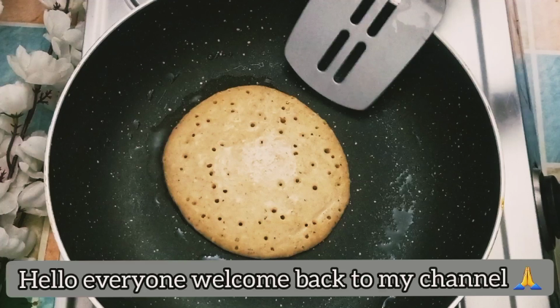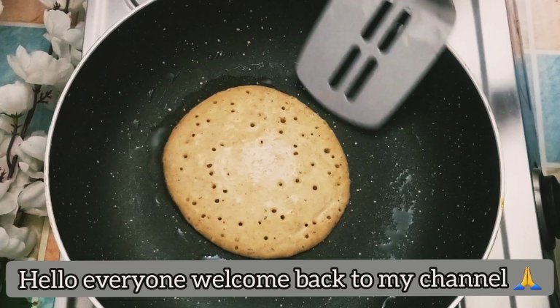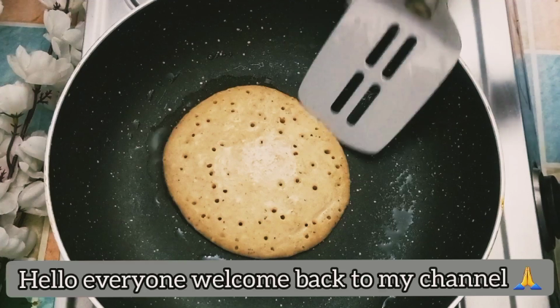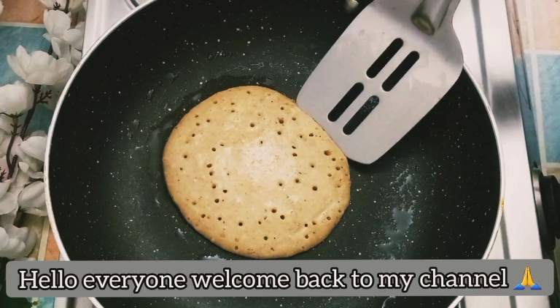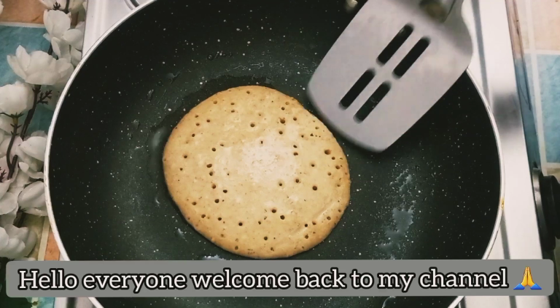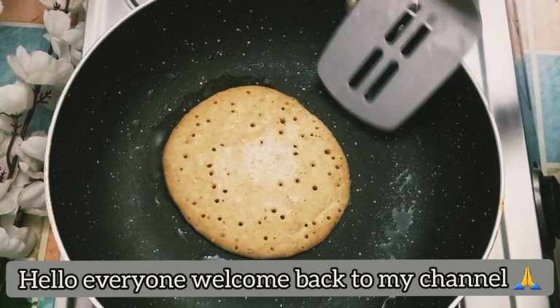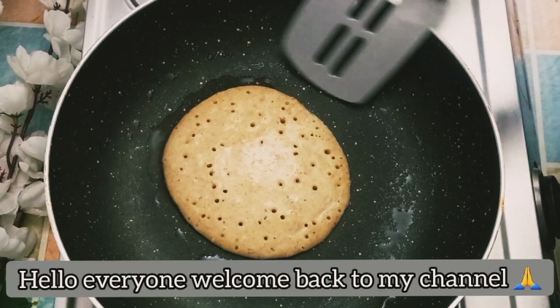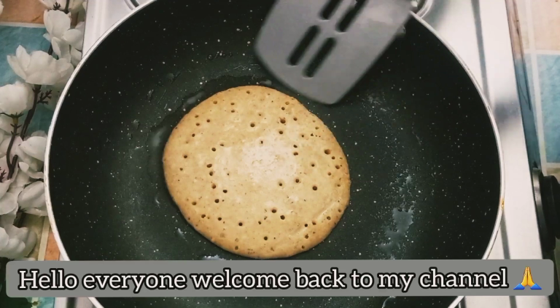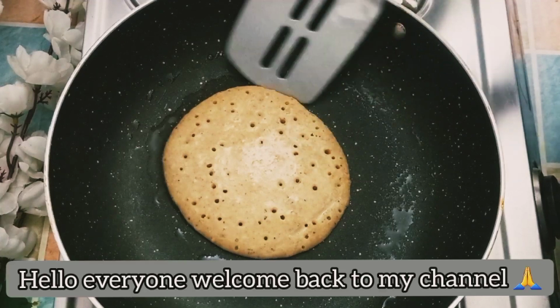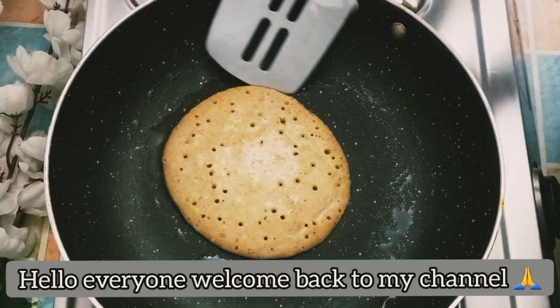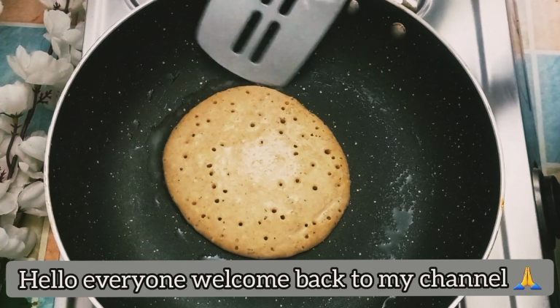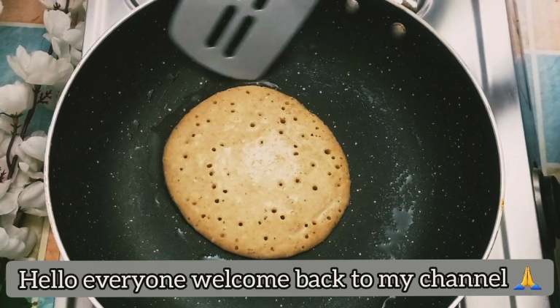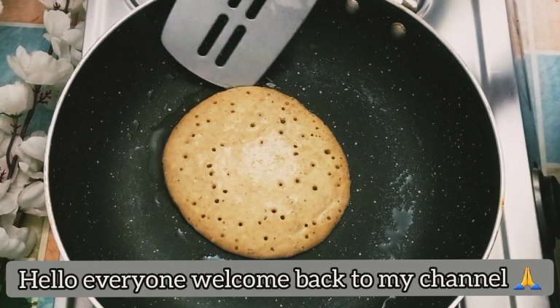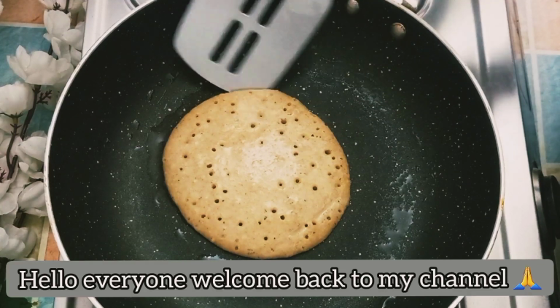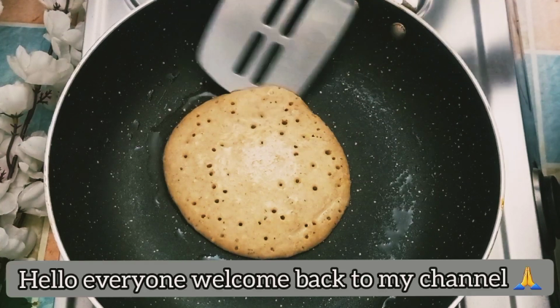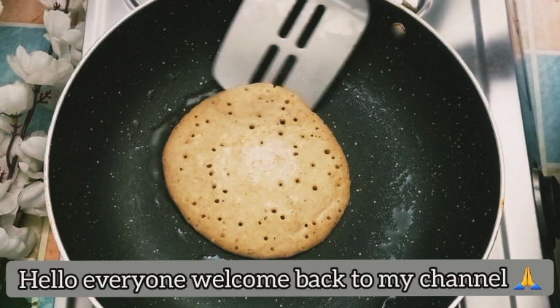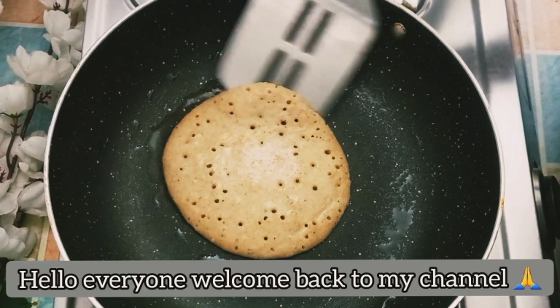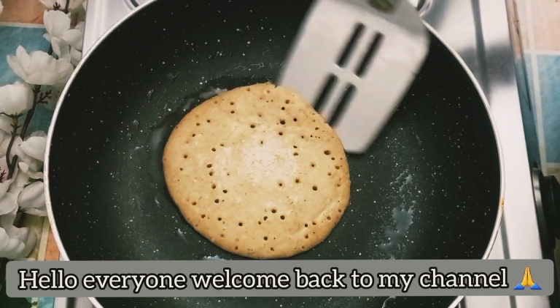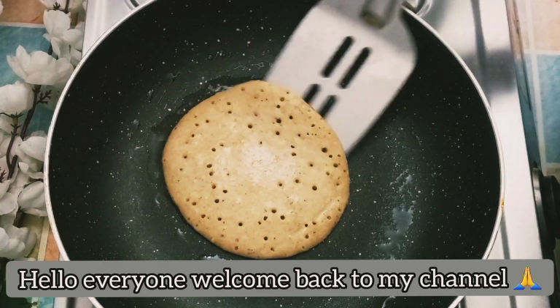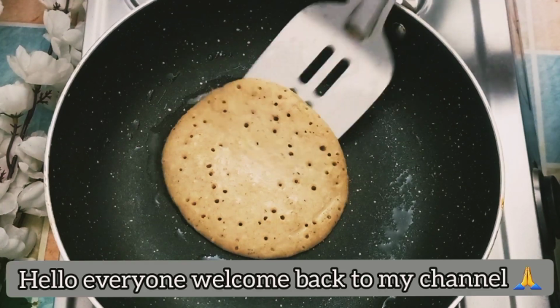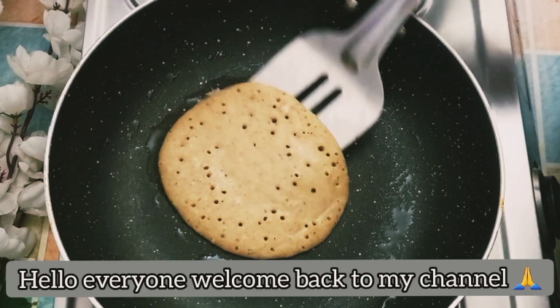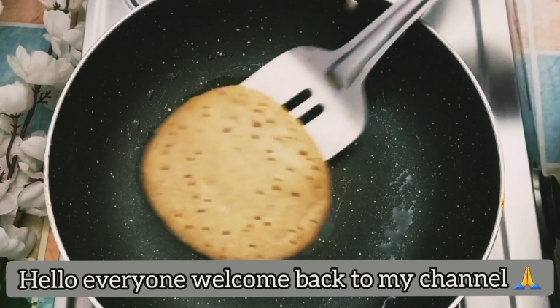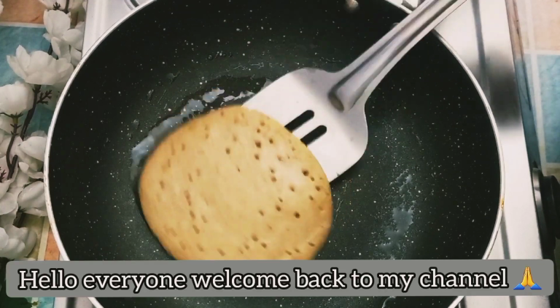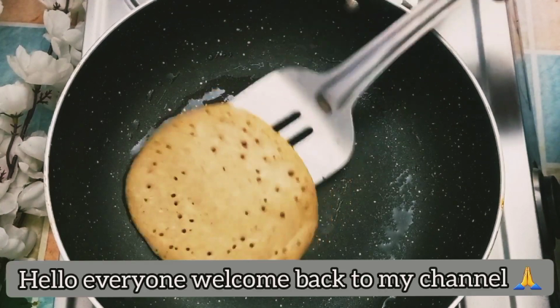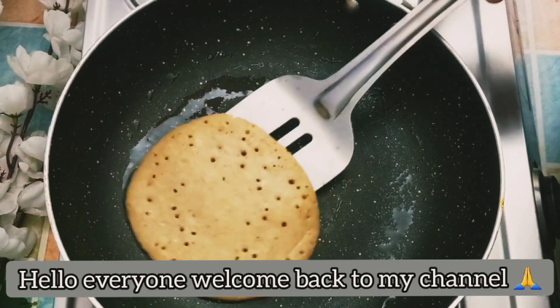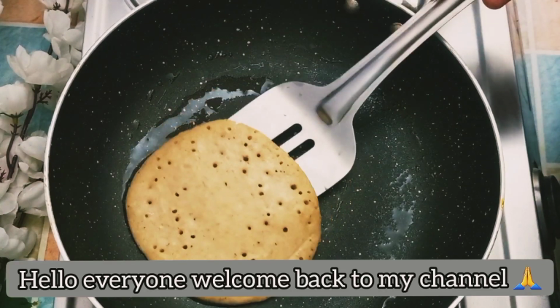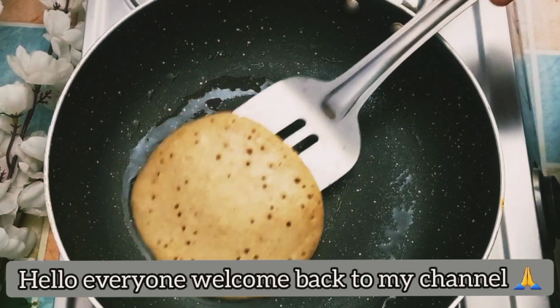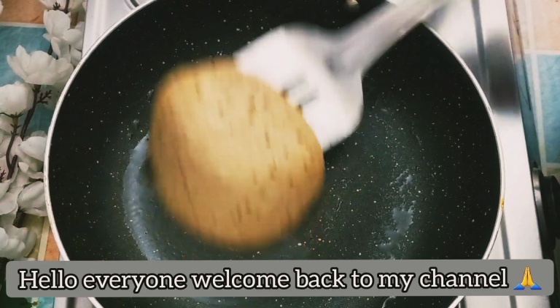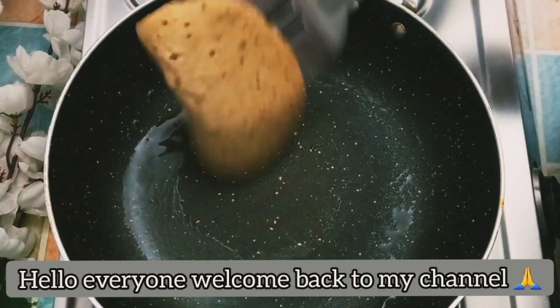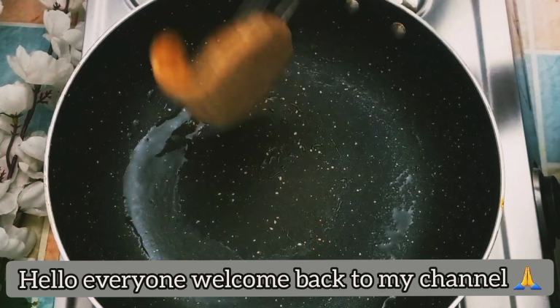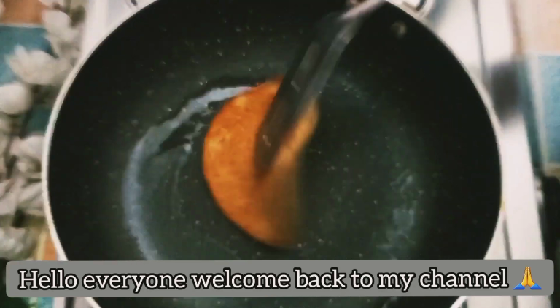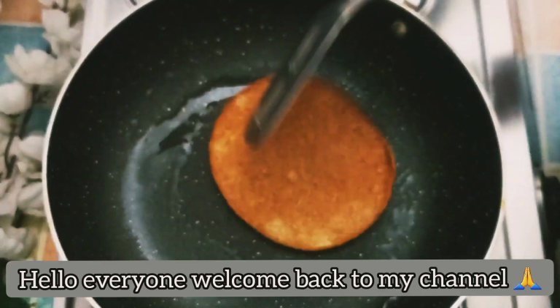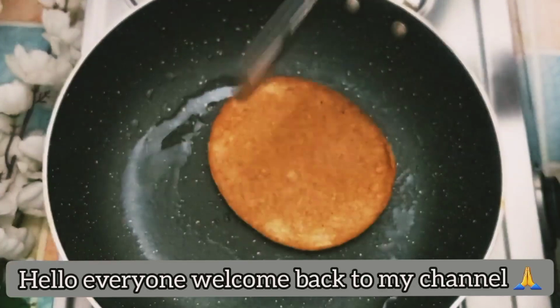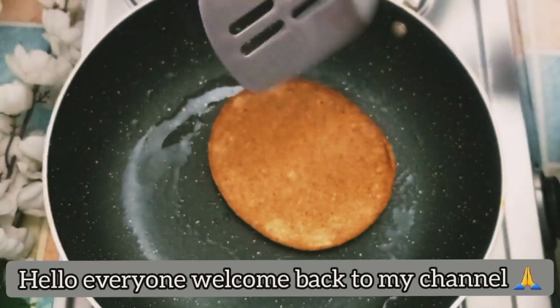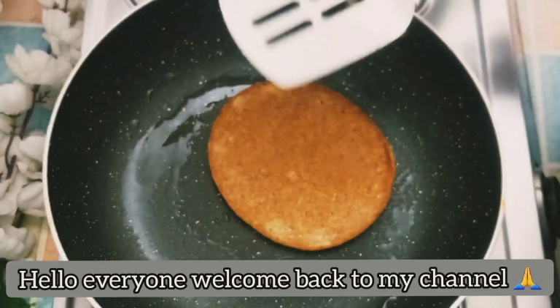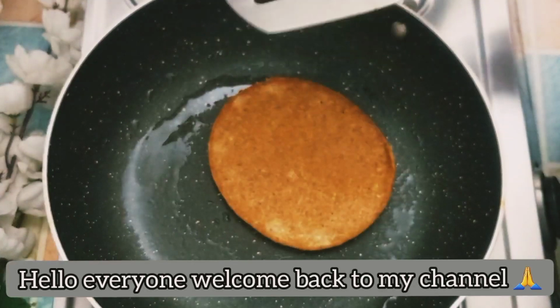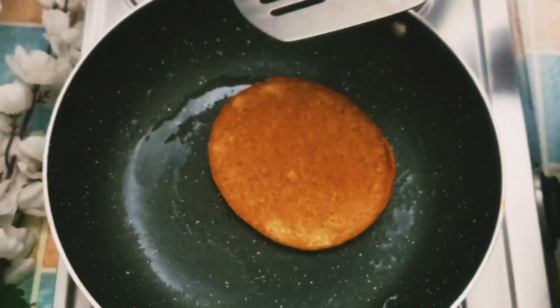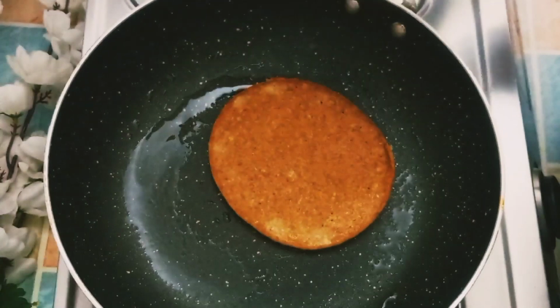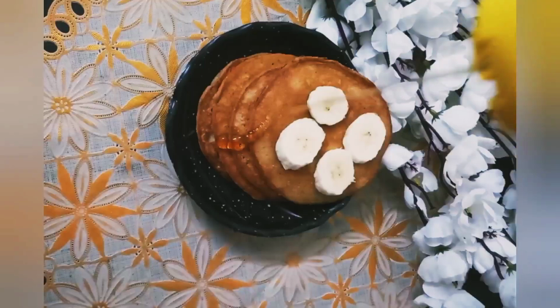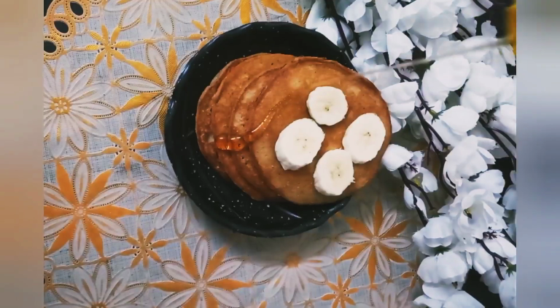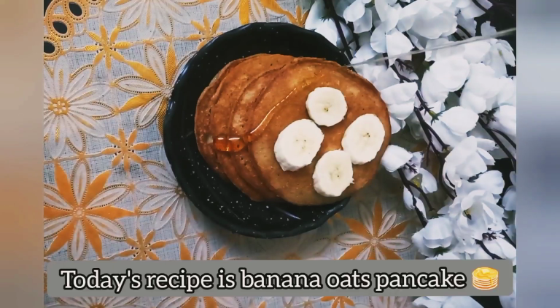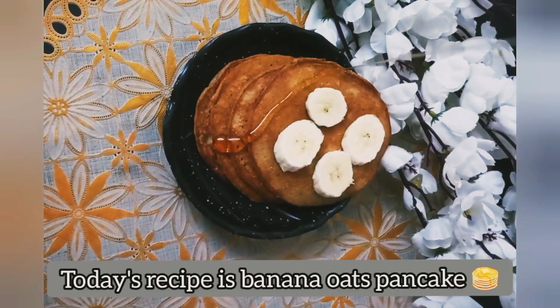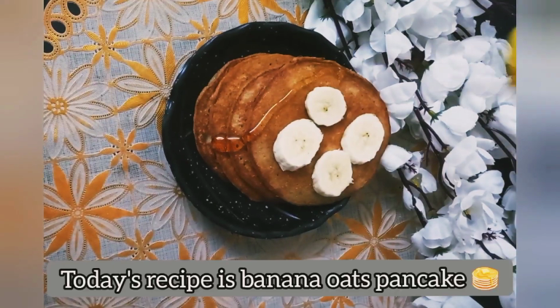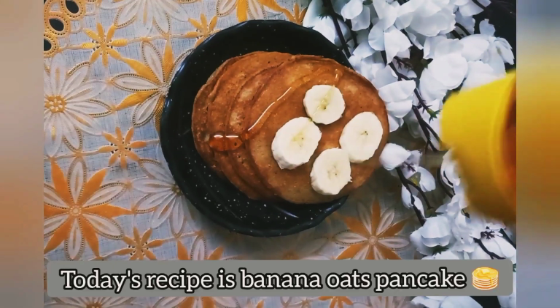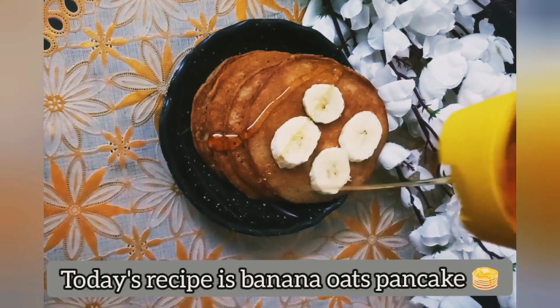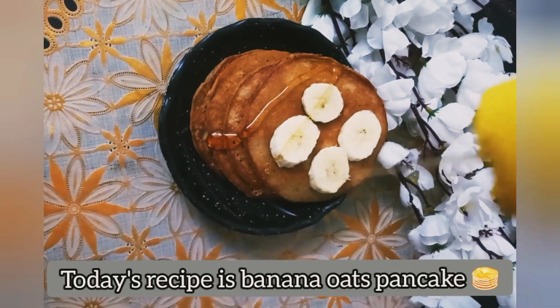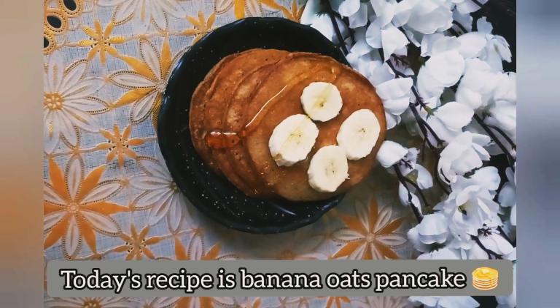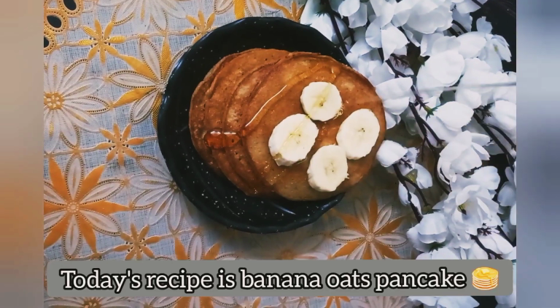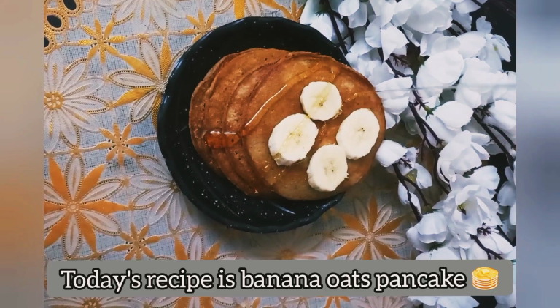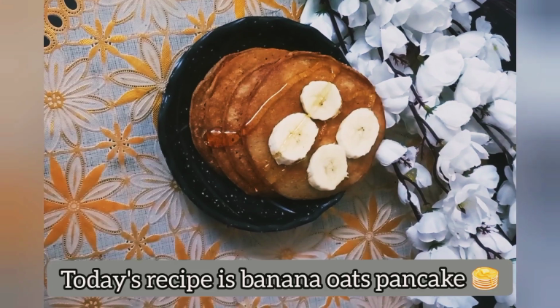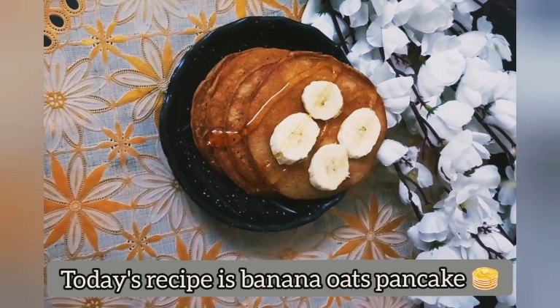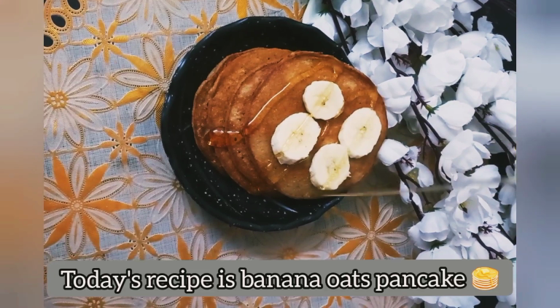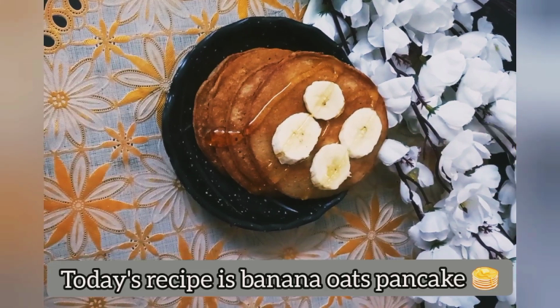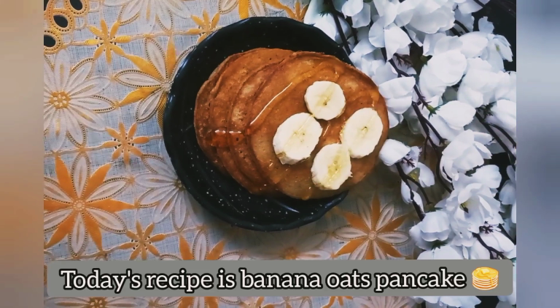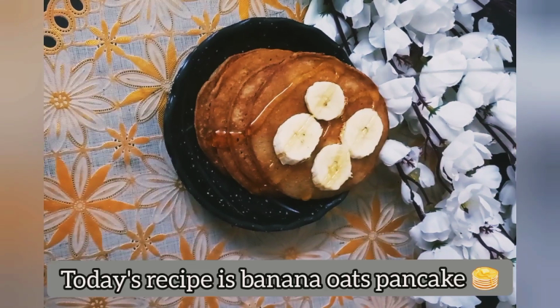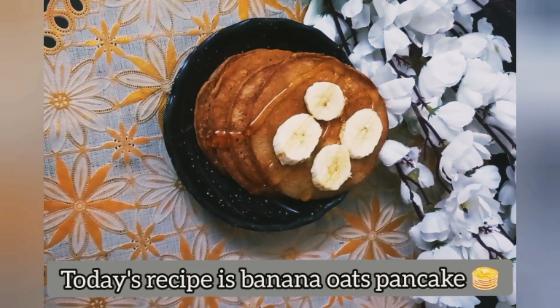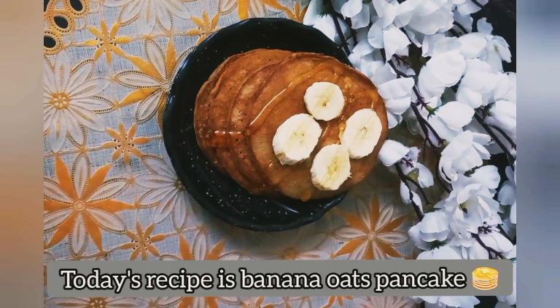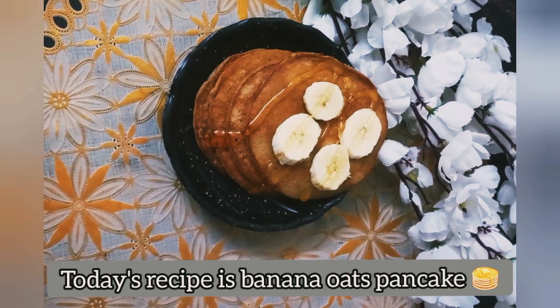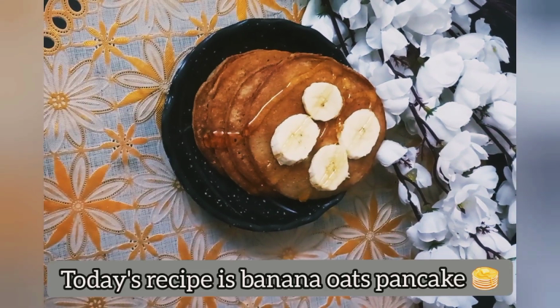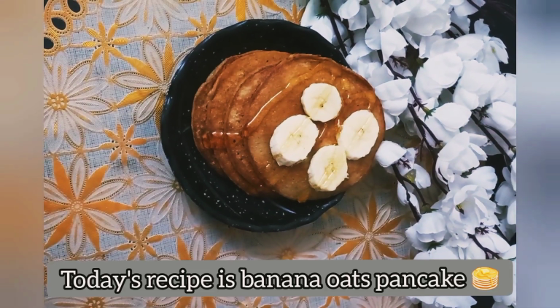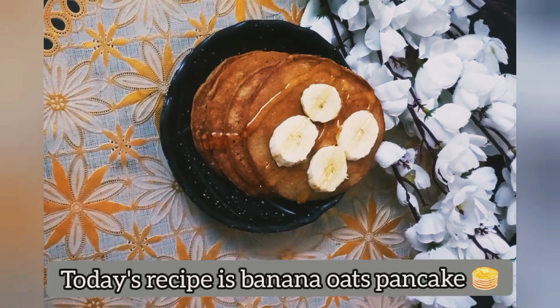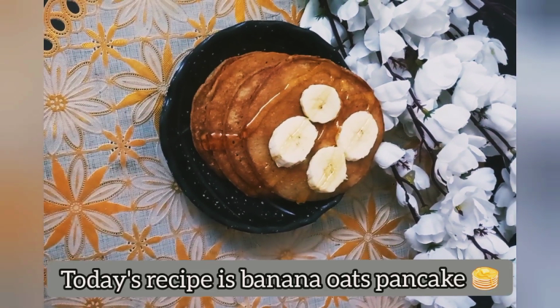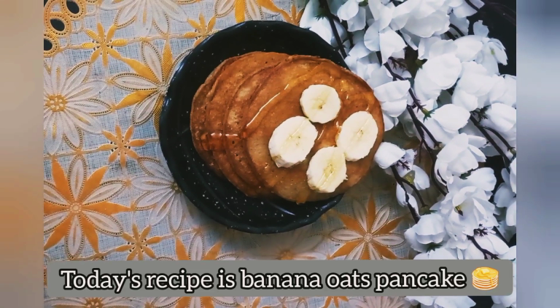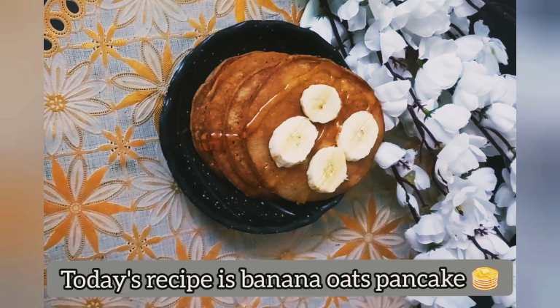Hello everyone, welcome back to my channel. My name is Banana Oats Pancake Recipe. This is a very nice recipe.